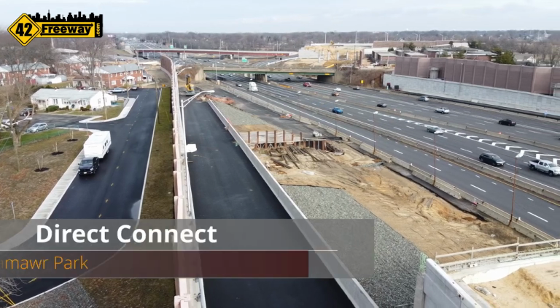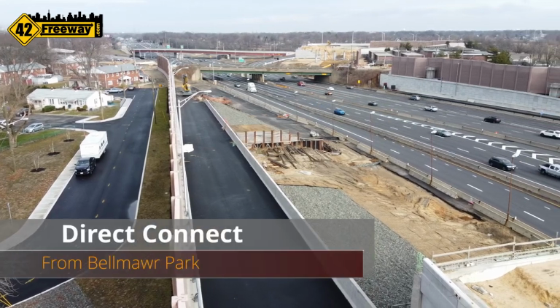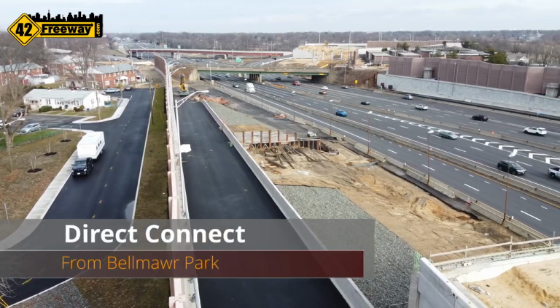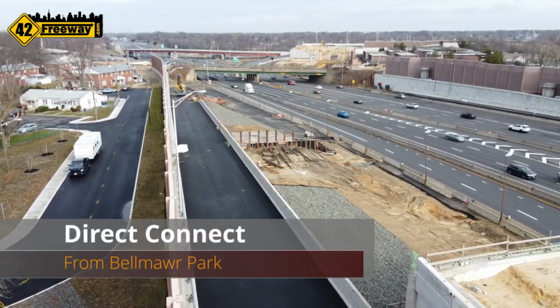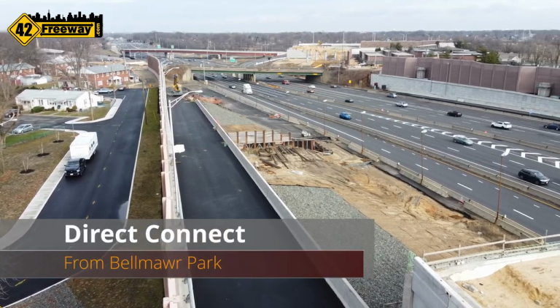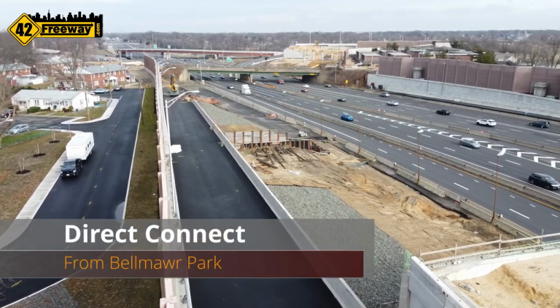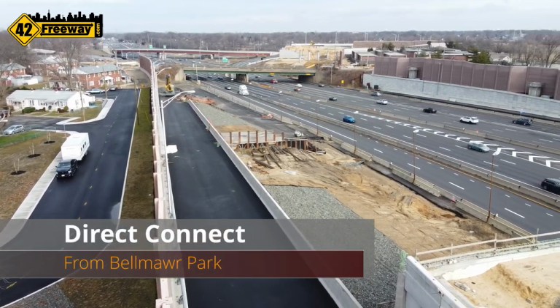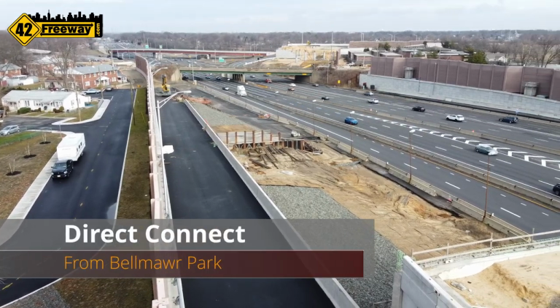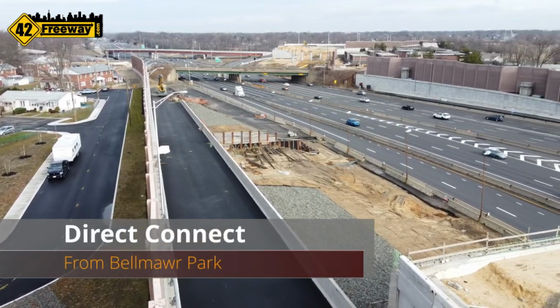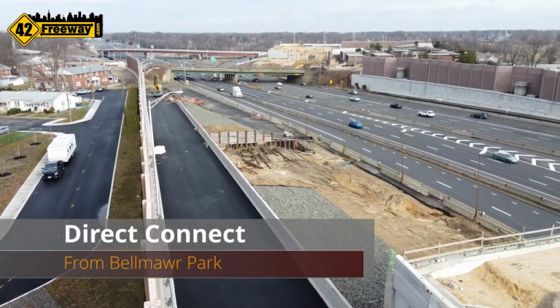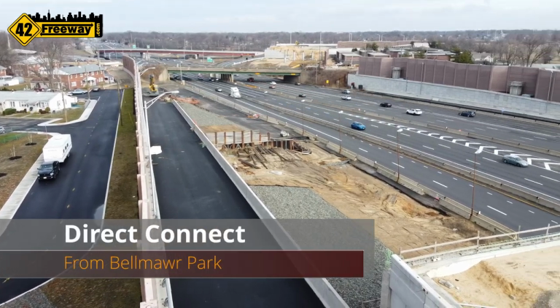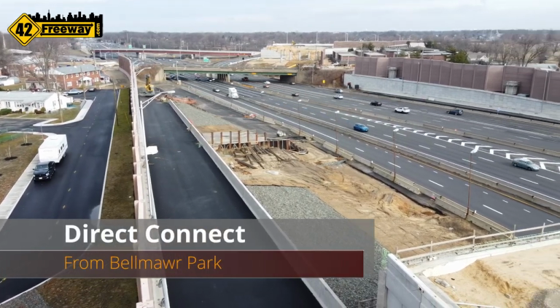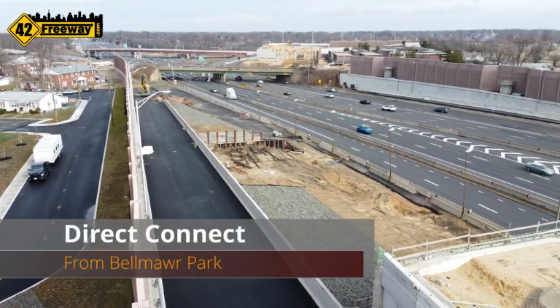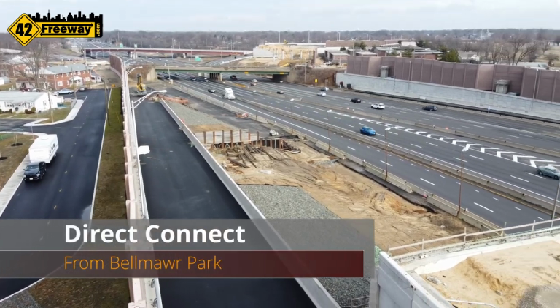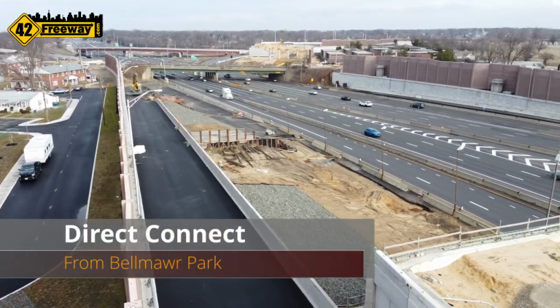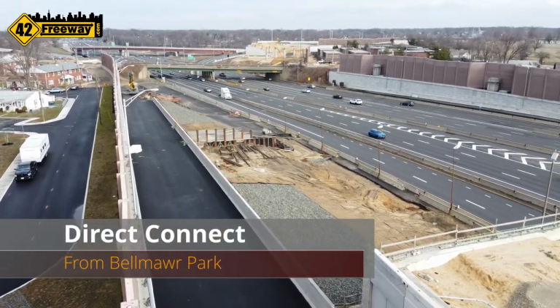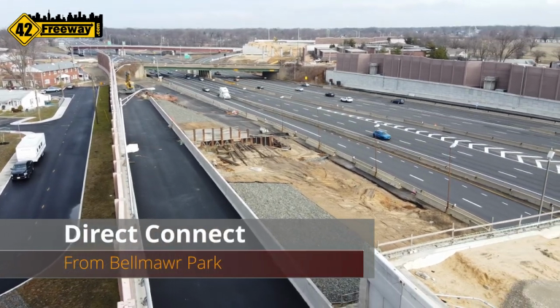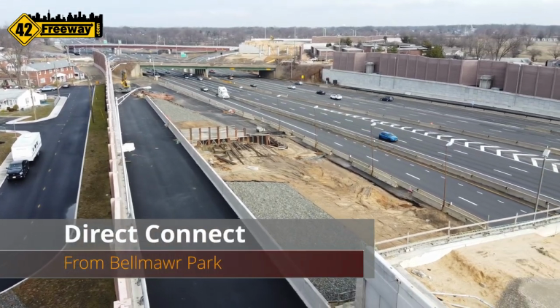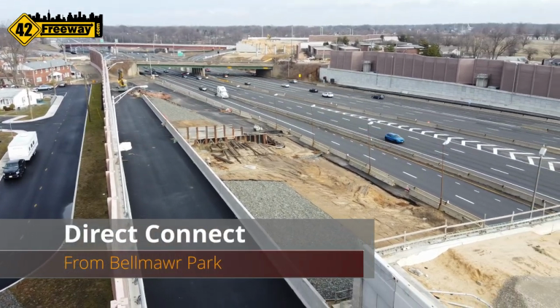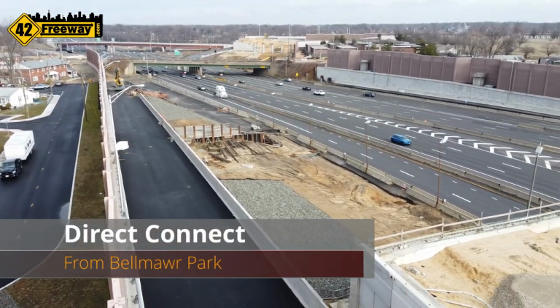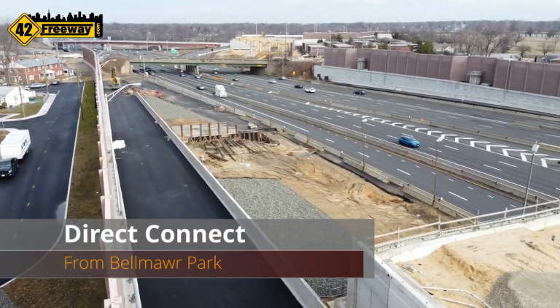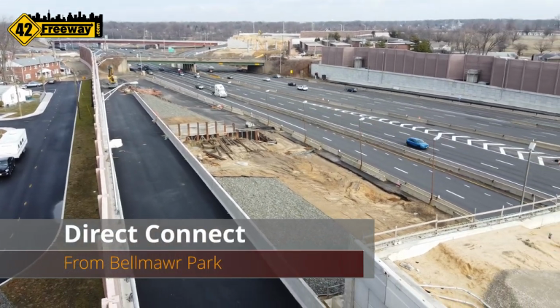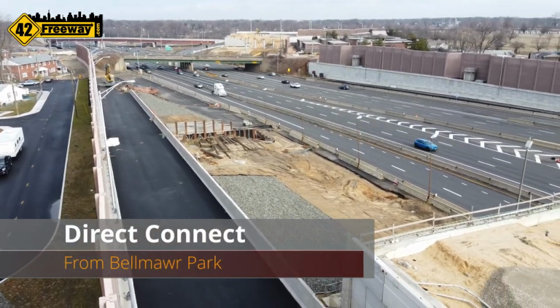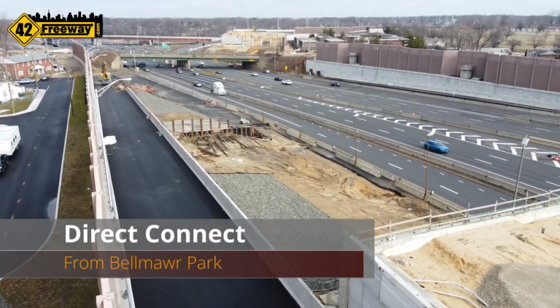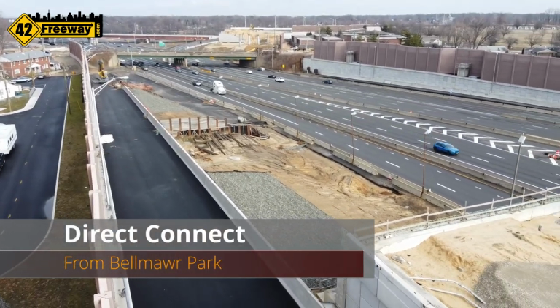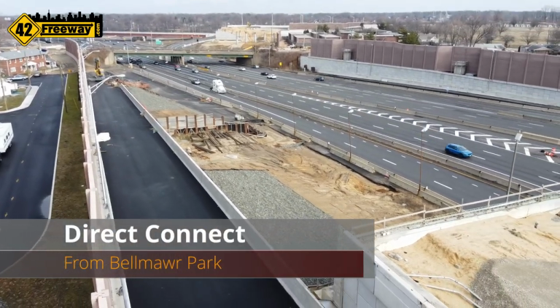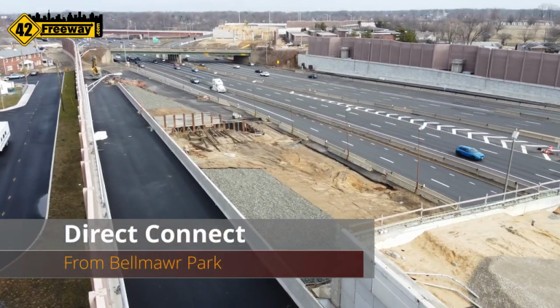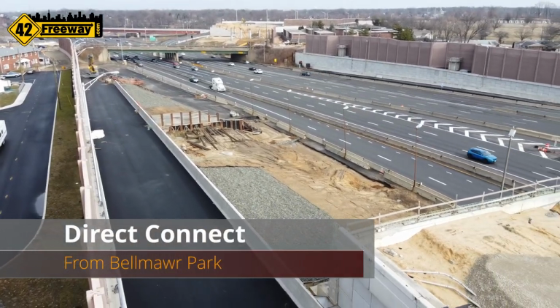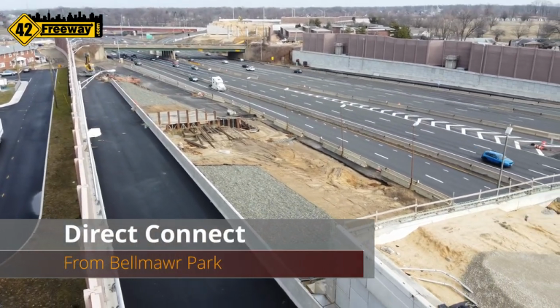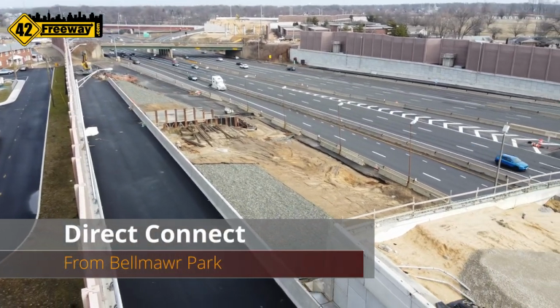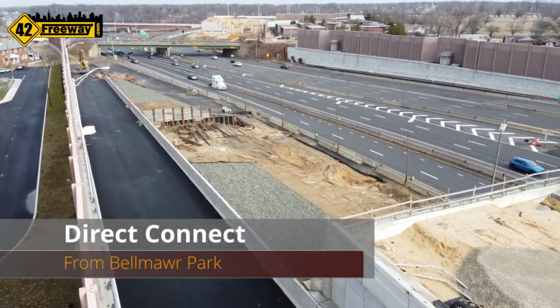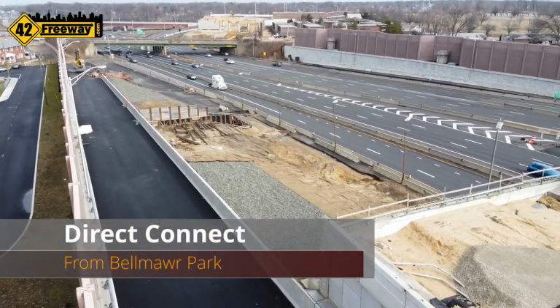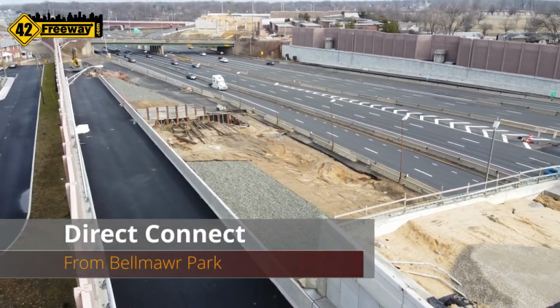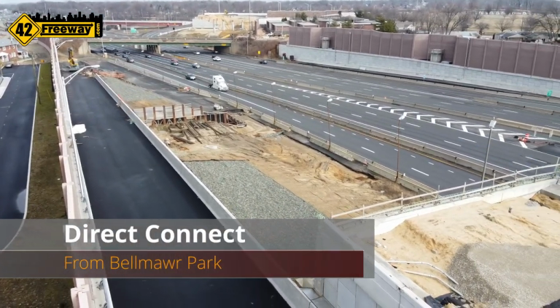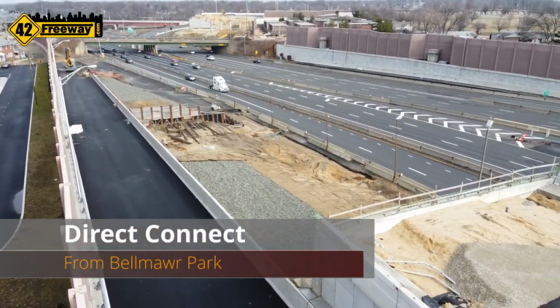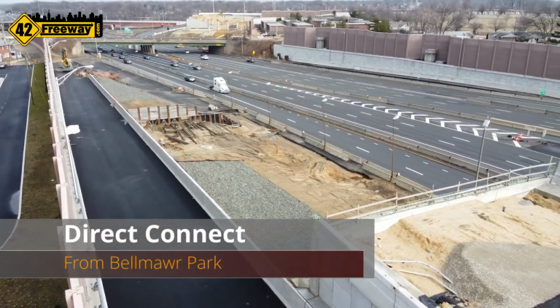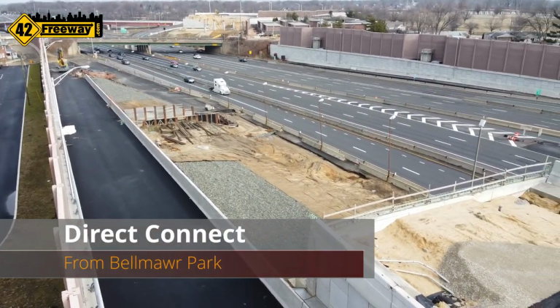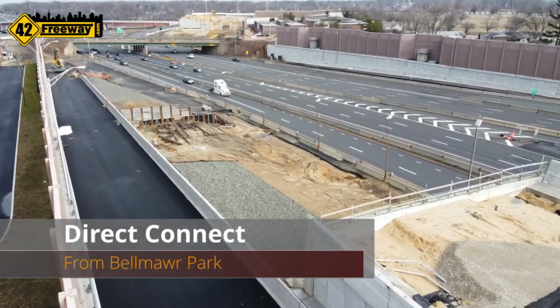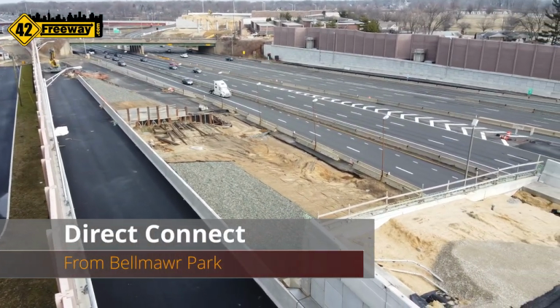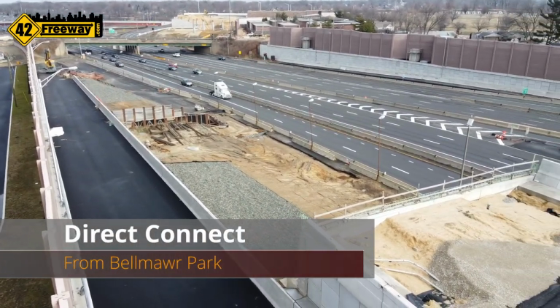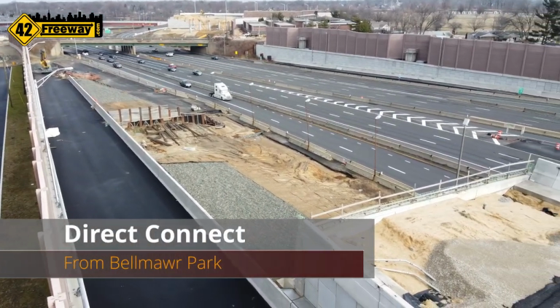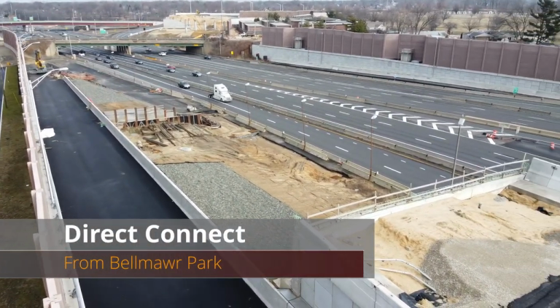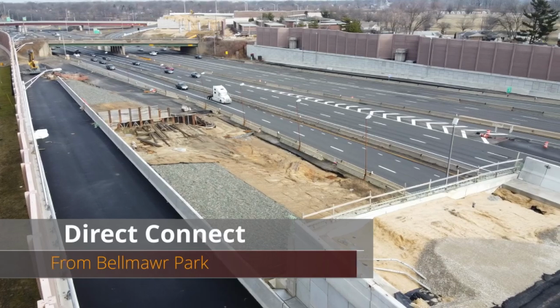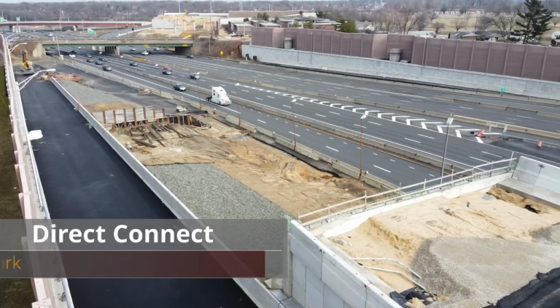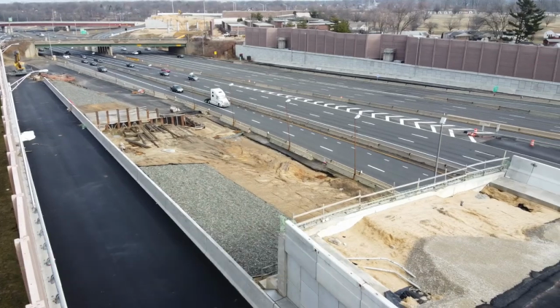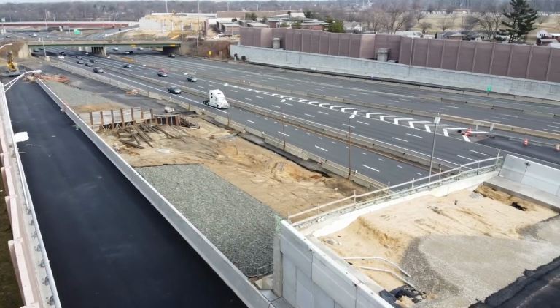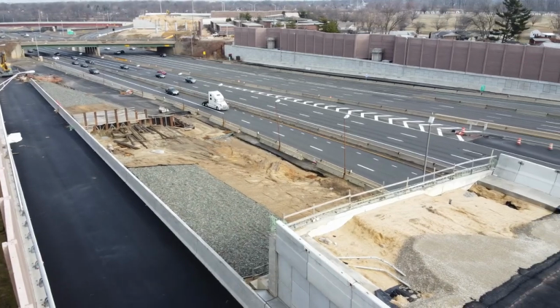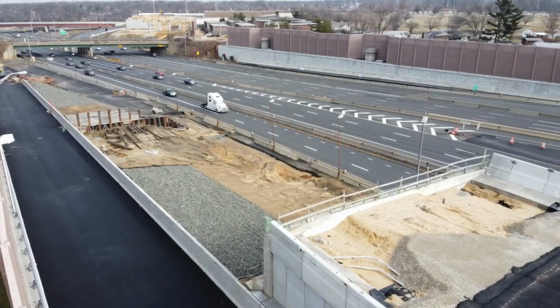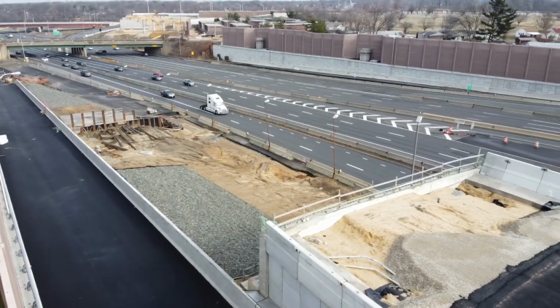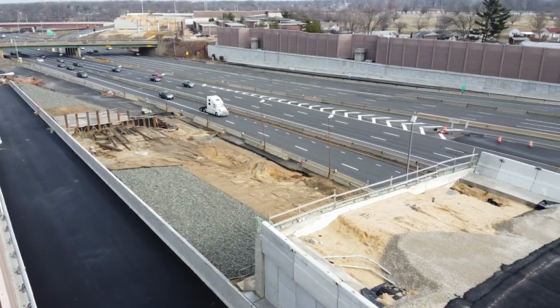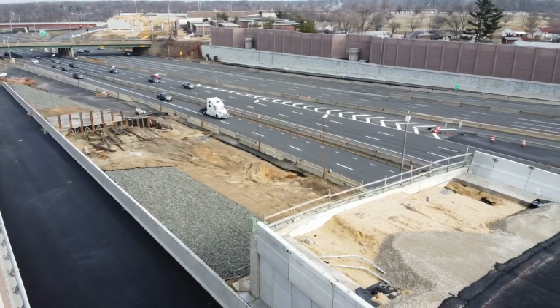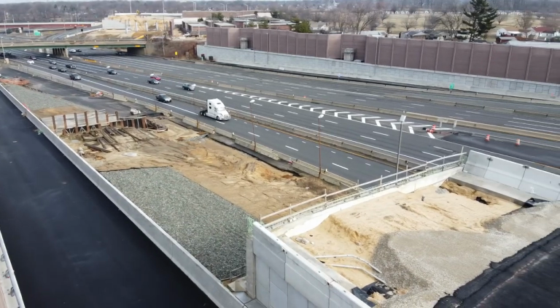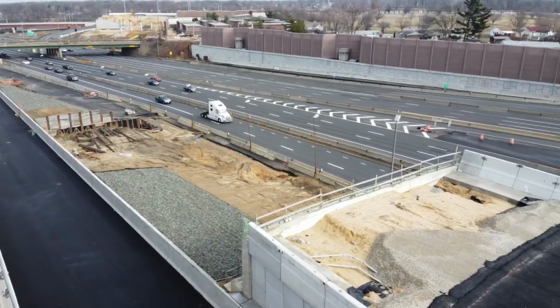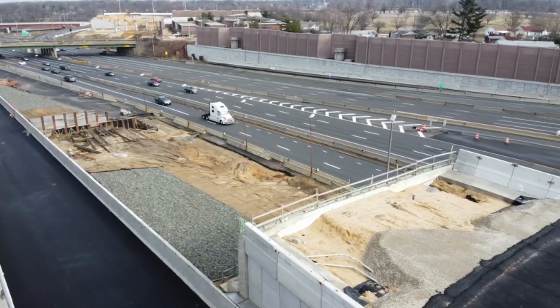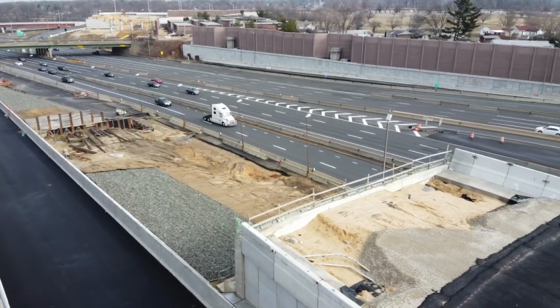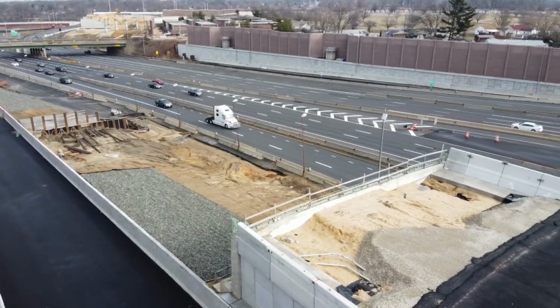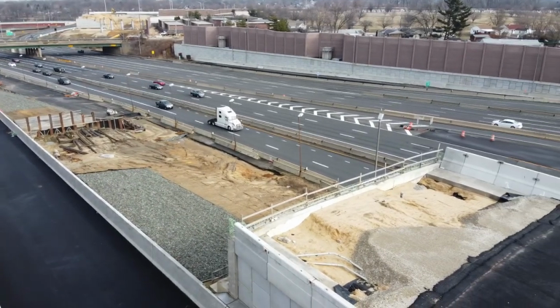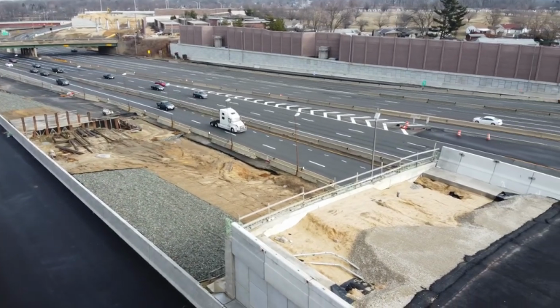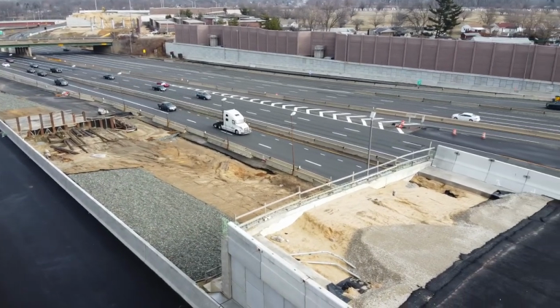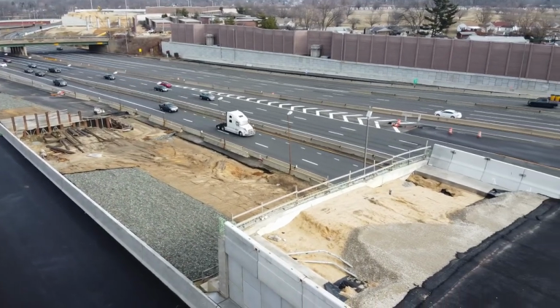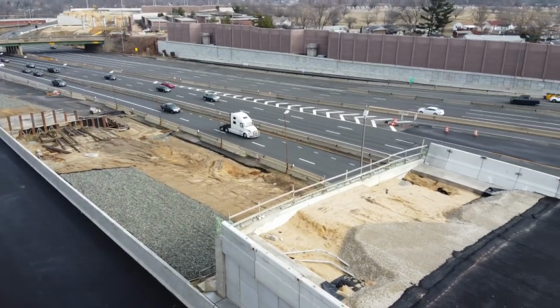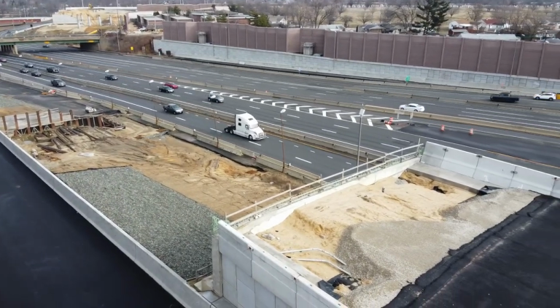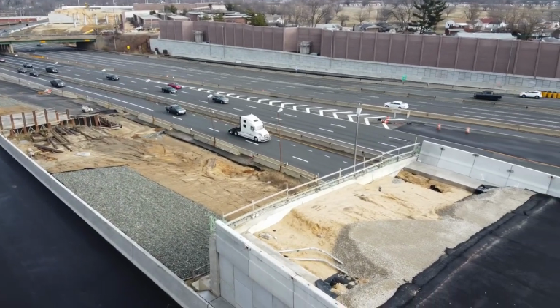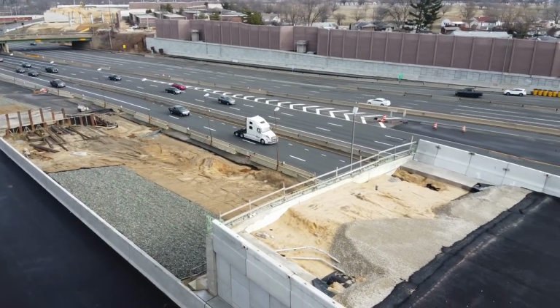Direct Connect February 2020 from Belmar Park, New Jersey. That's looking down towards the Philadelphia direction.